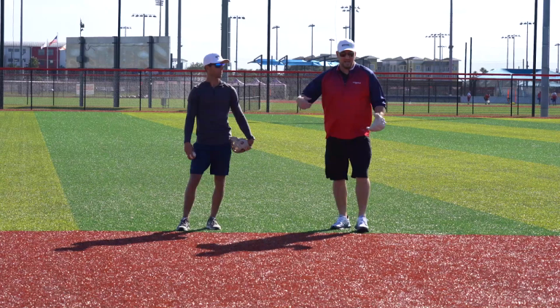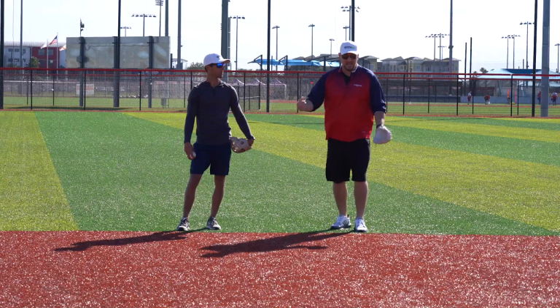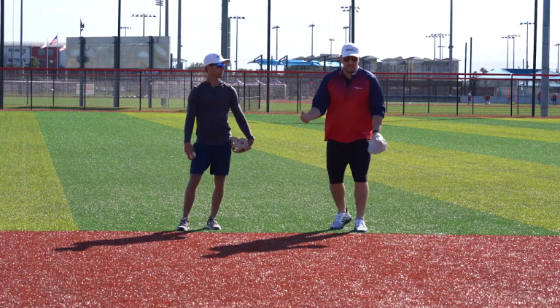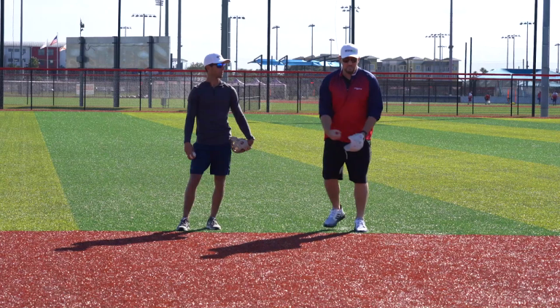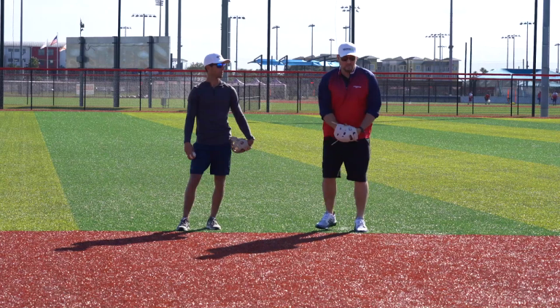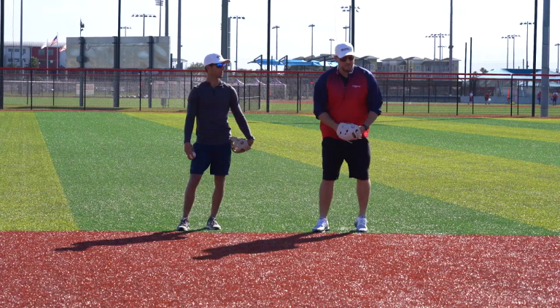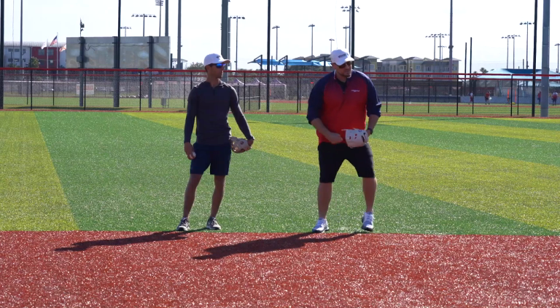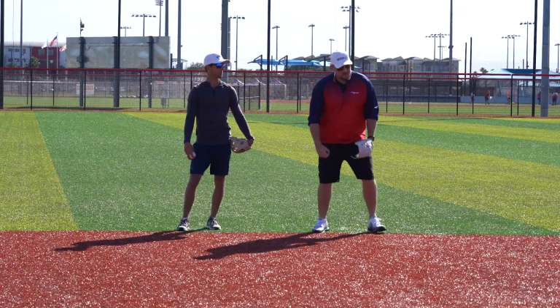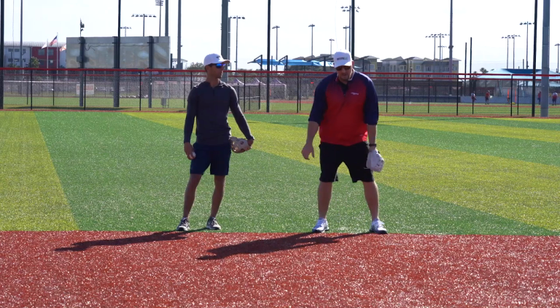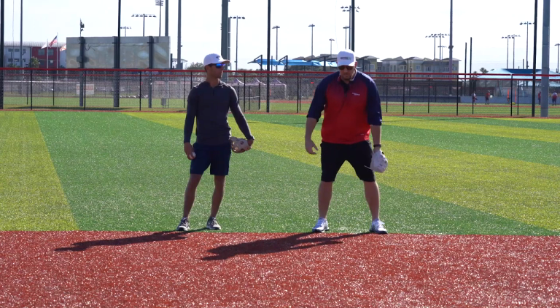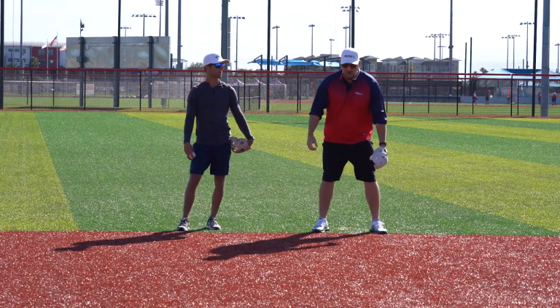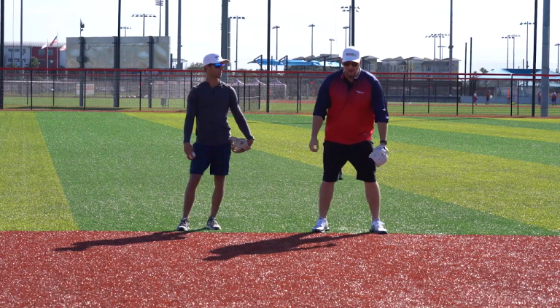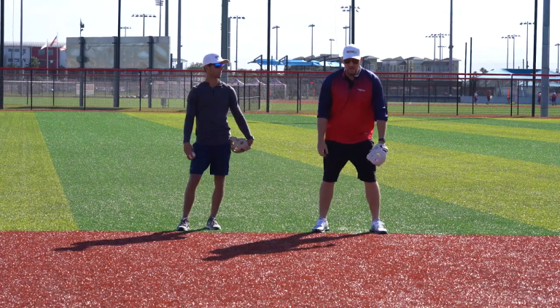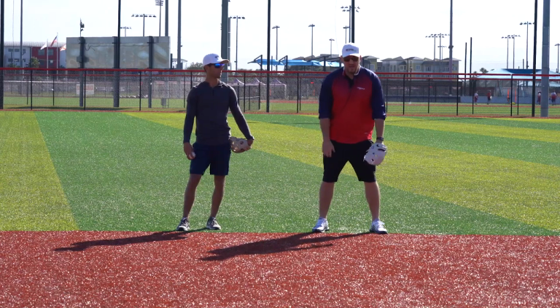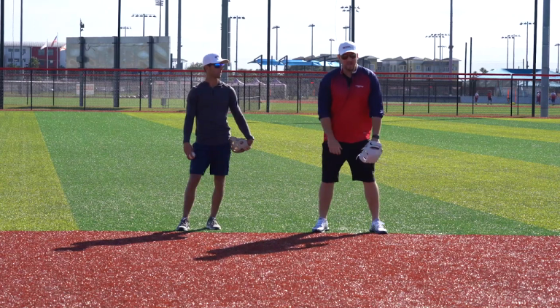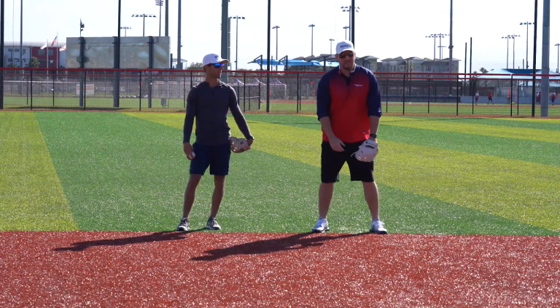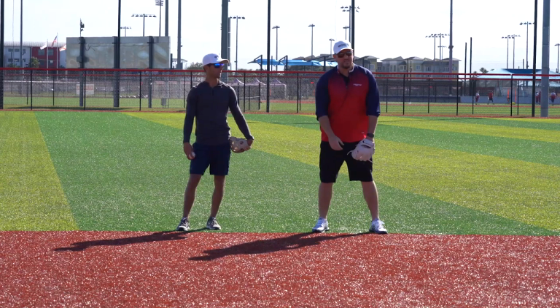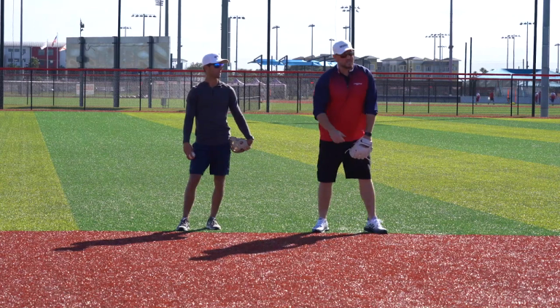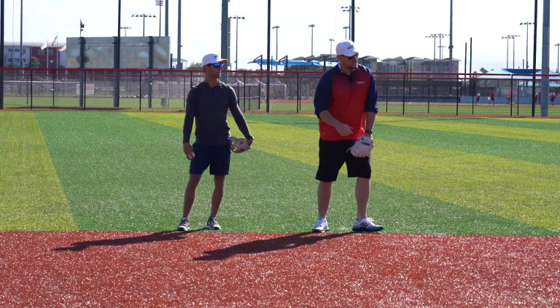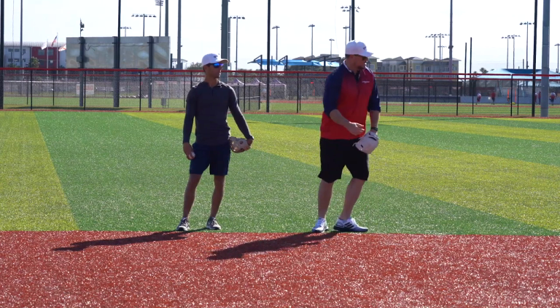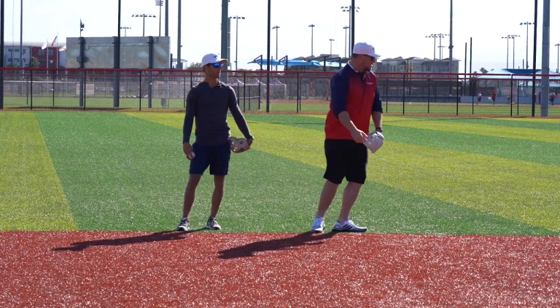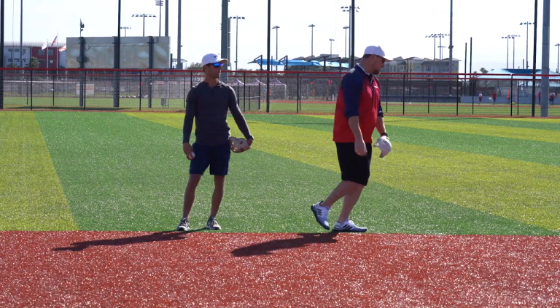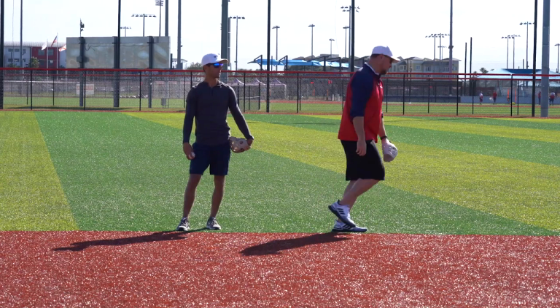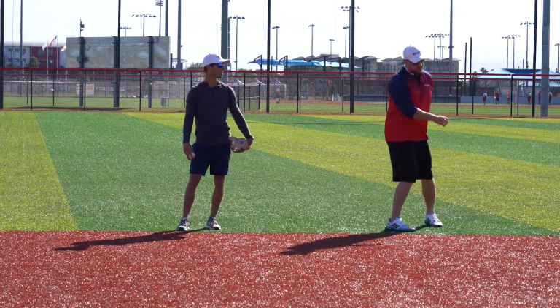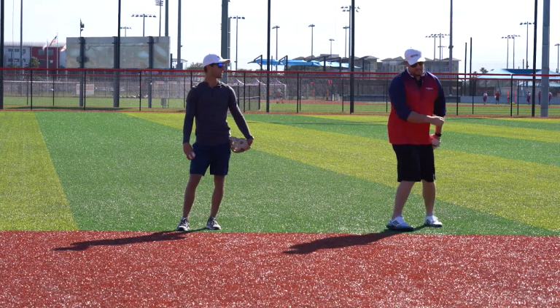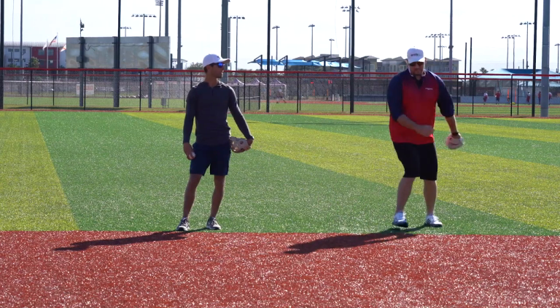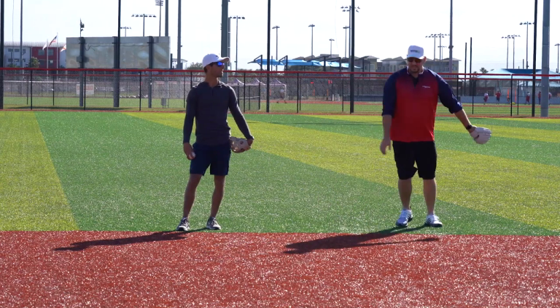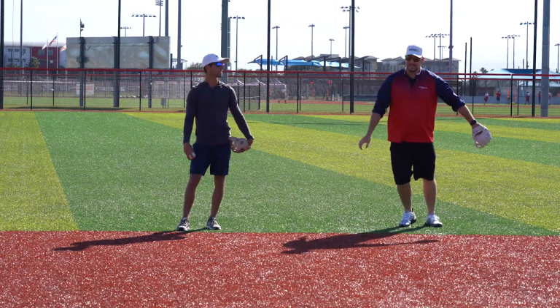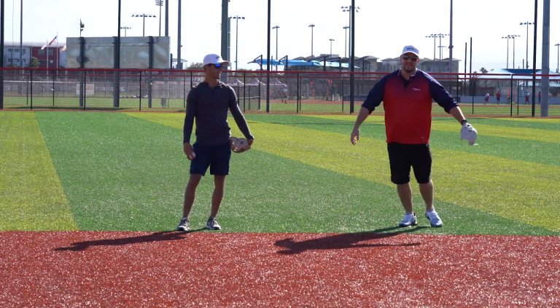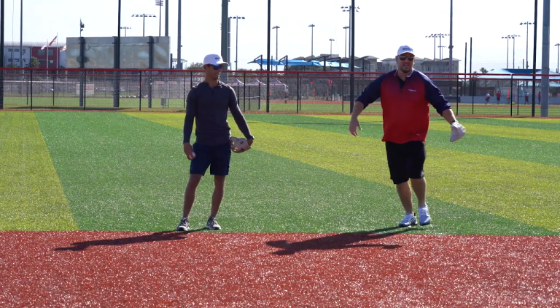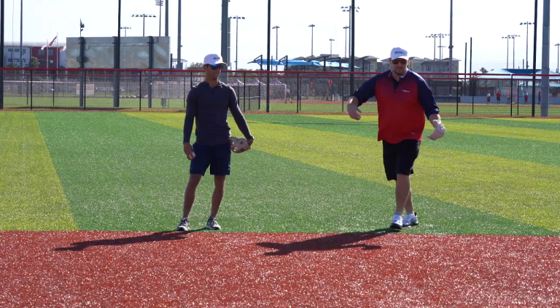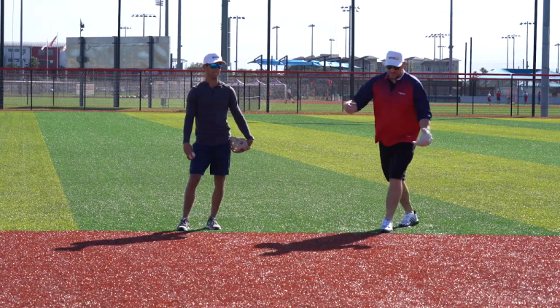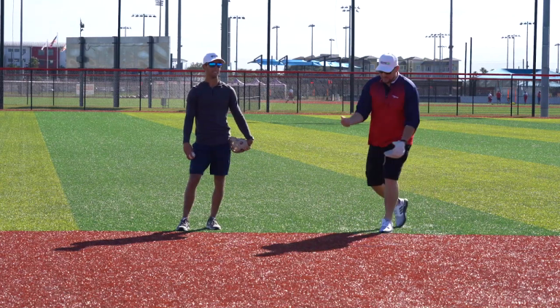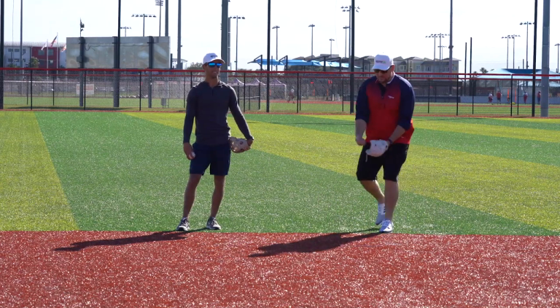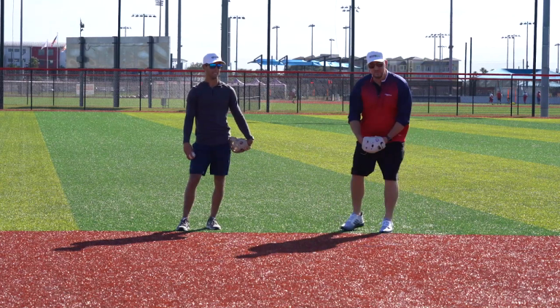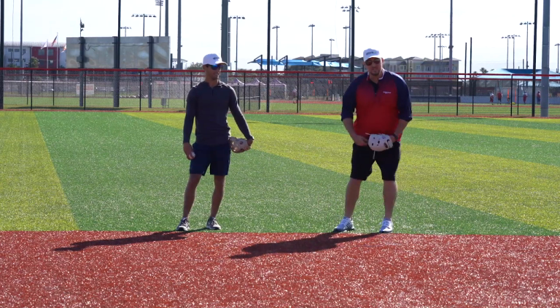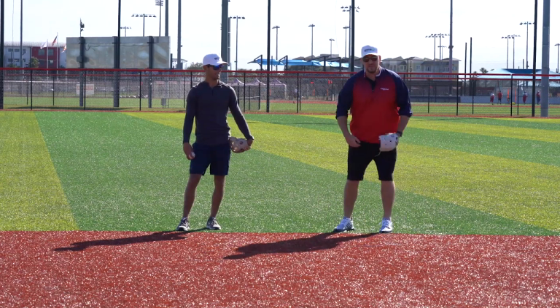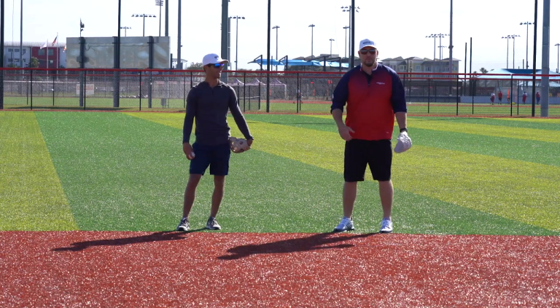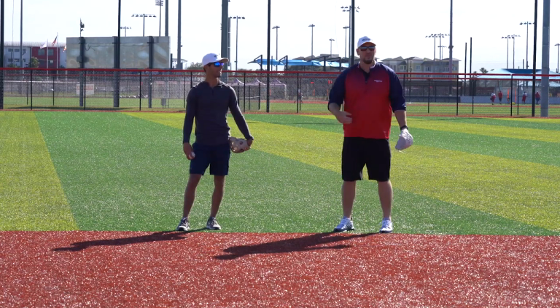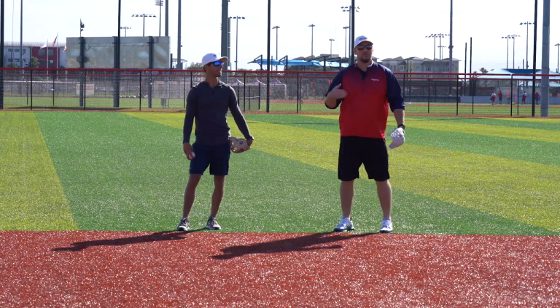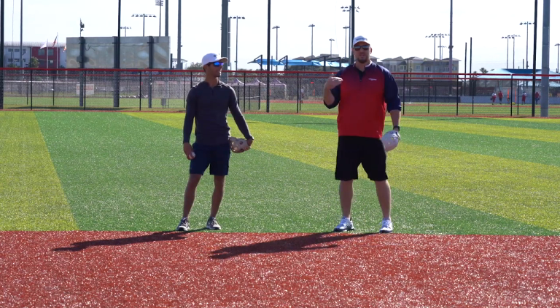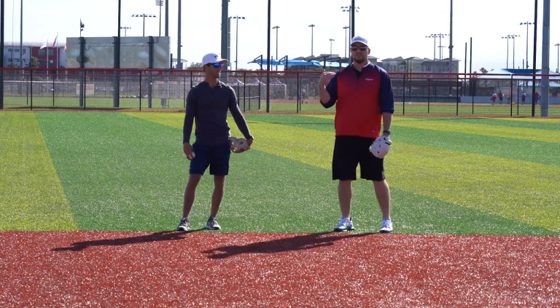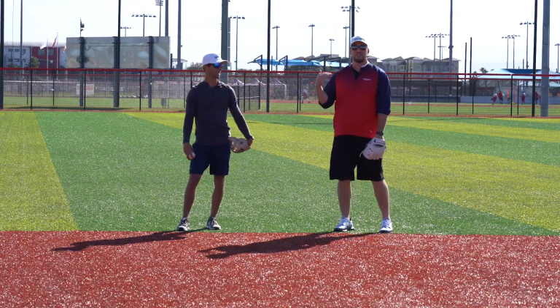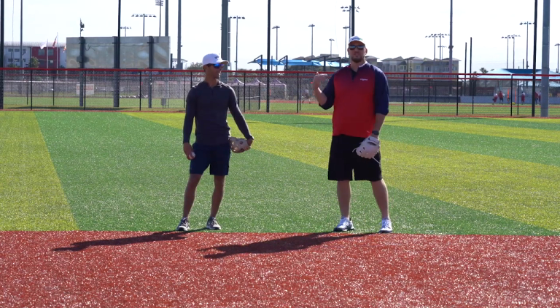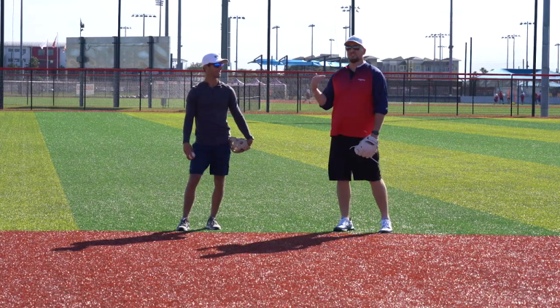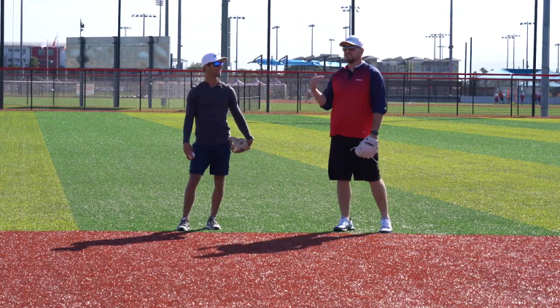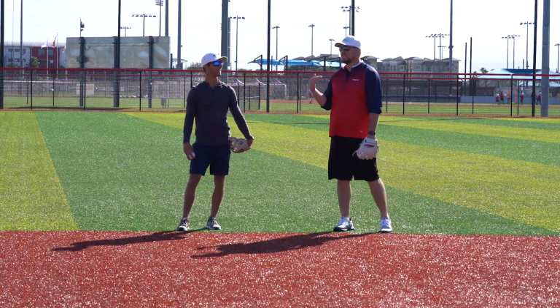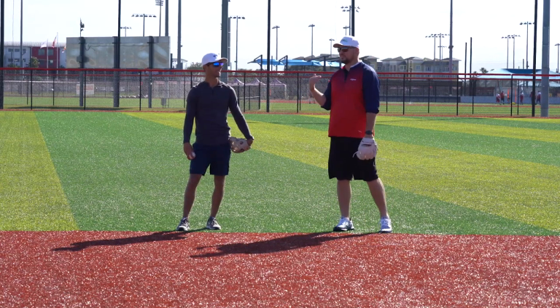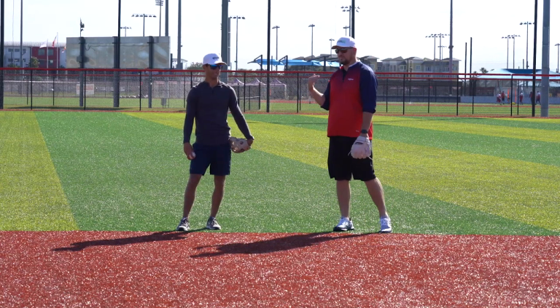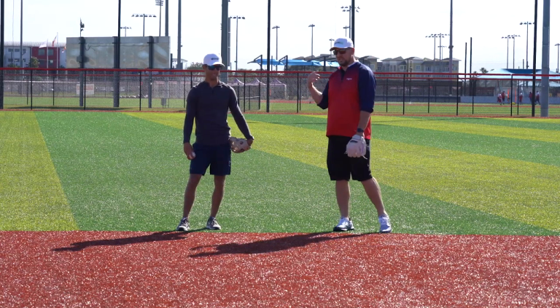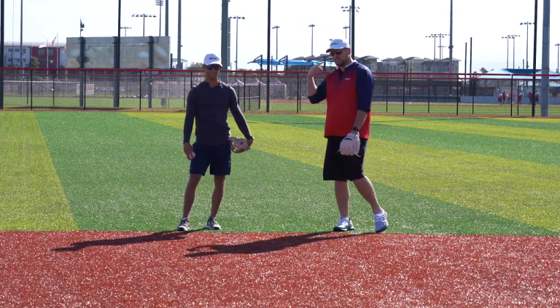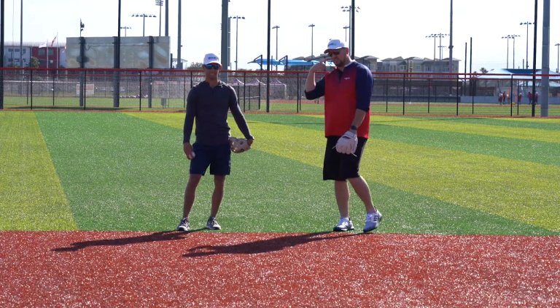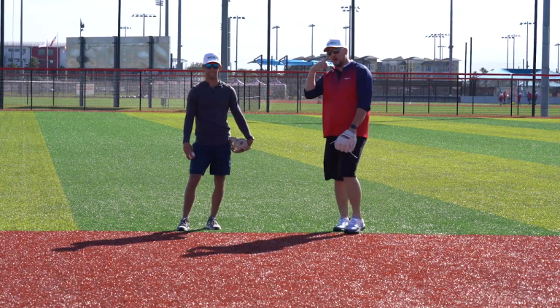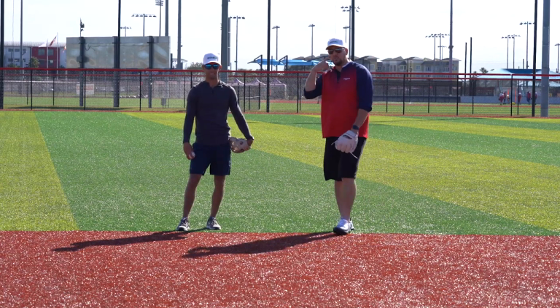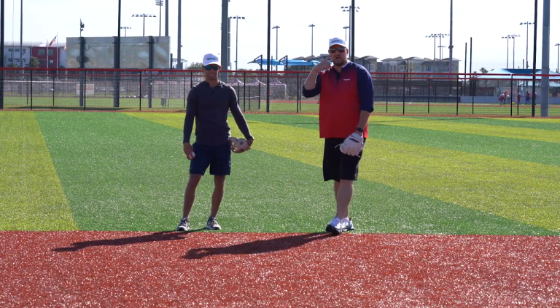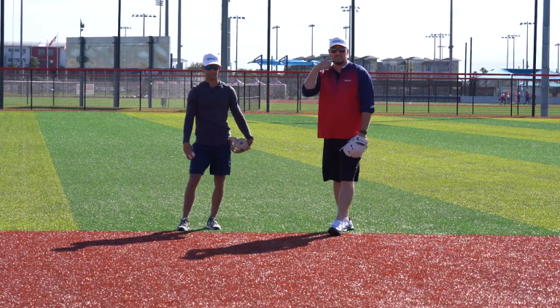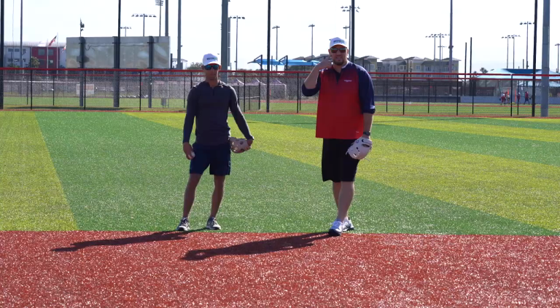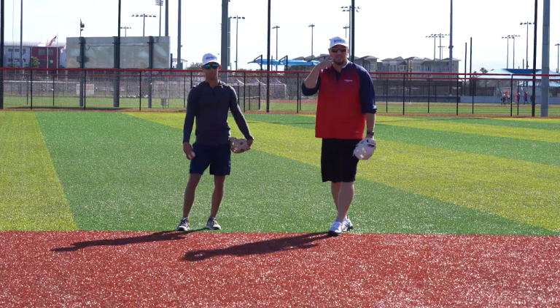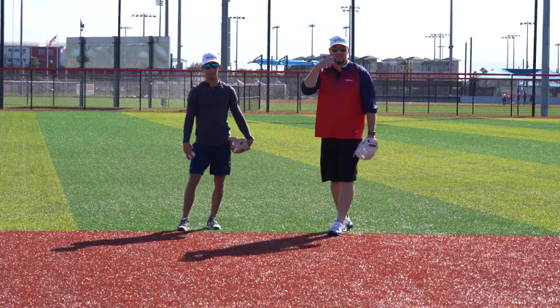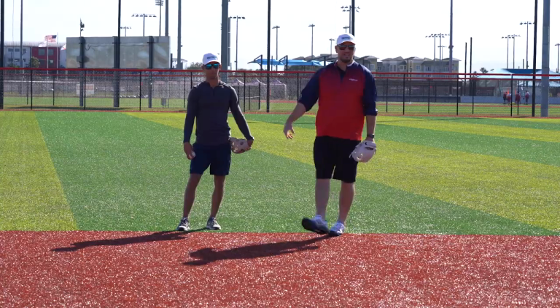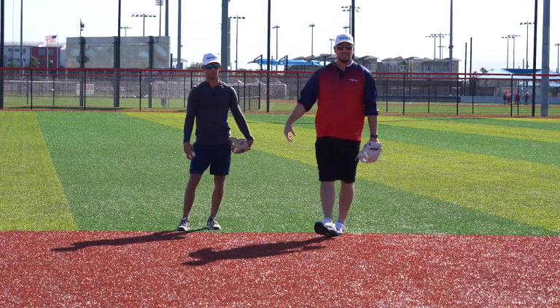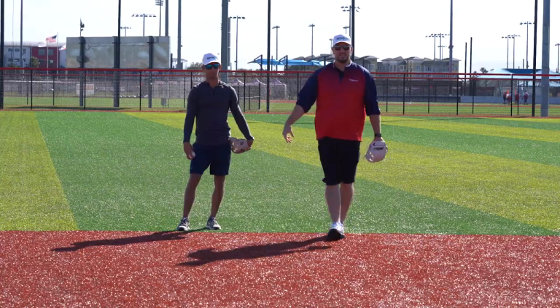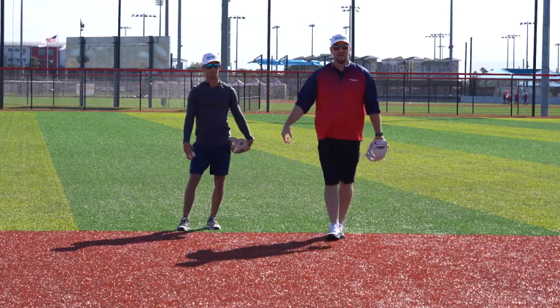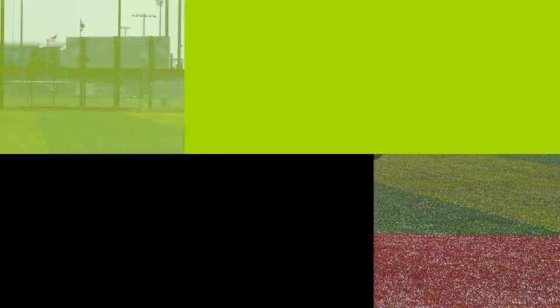A guy that boots the ground ball, and then he's like 'ugh,' and he's like the next one, and then he boots another one — because you can just see his thought process in the dump.